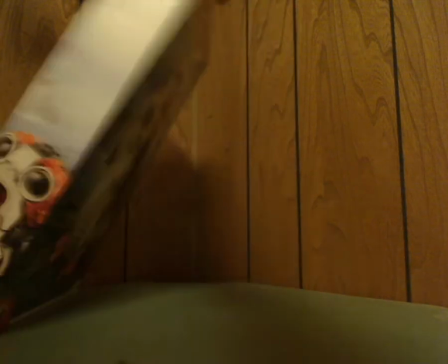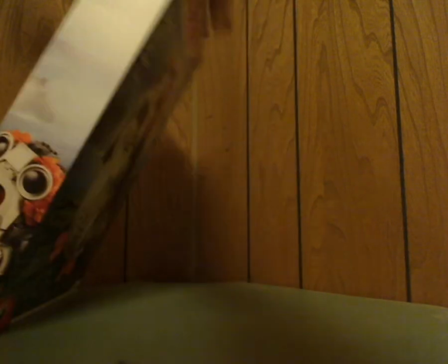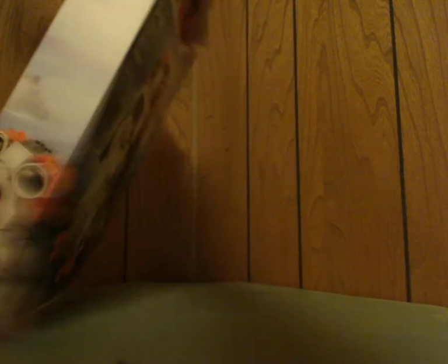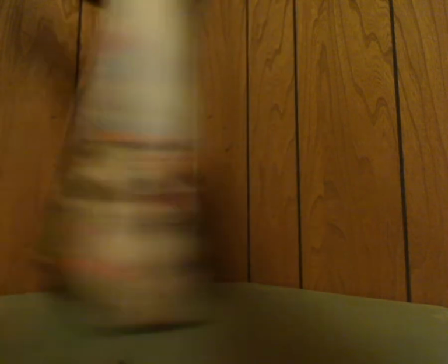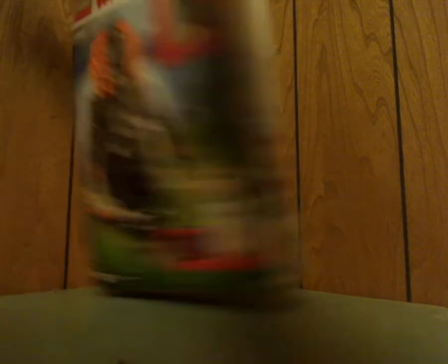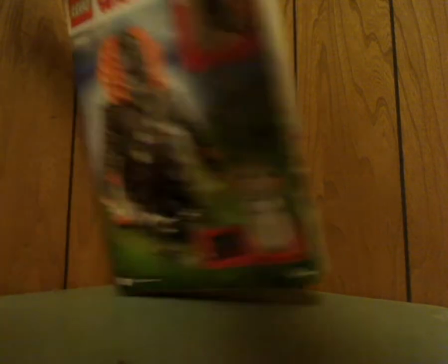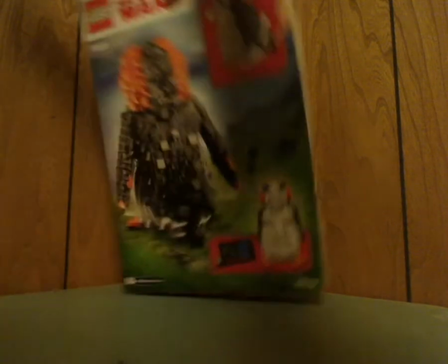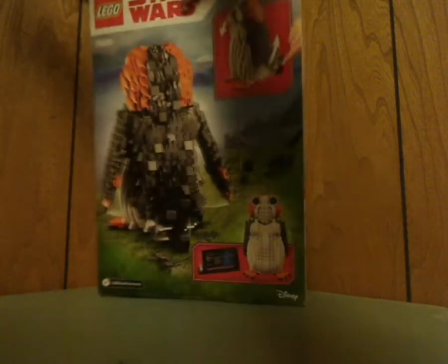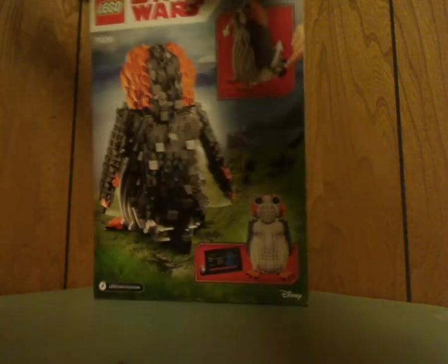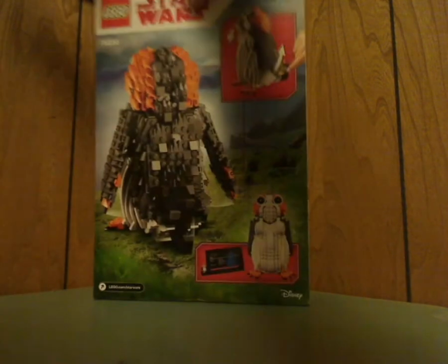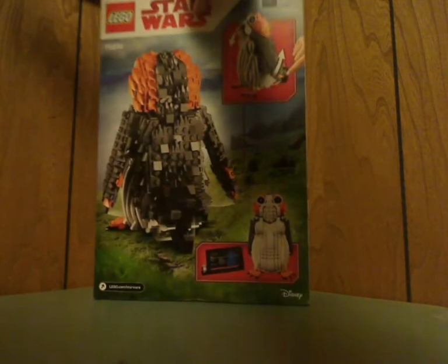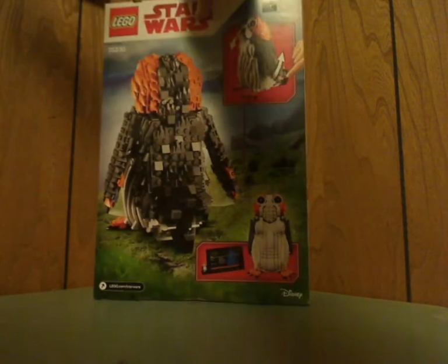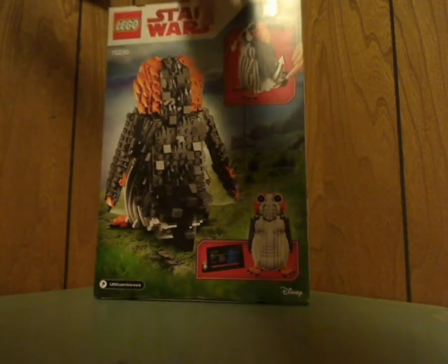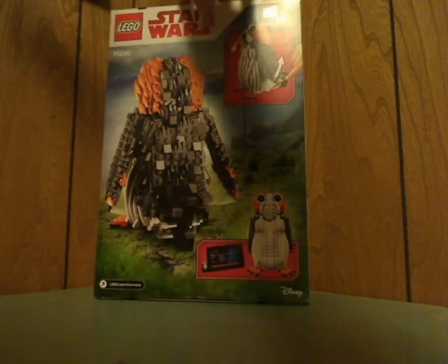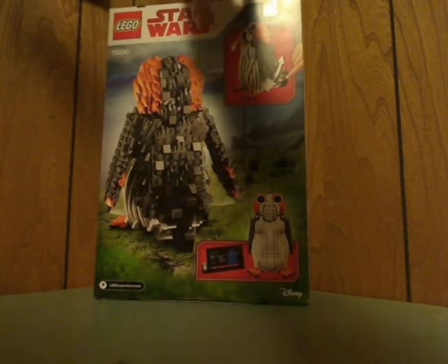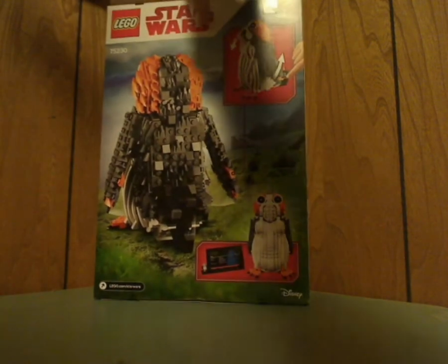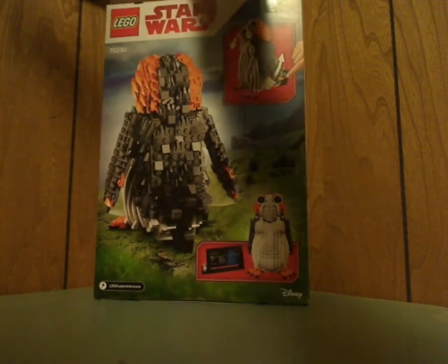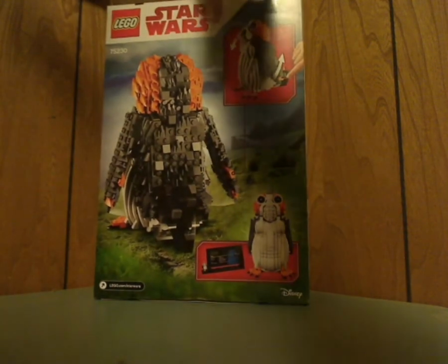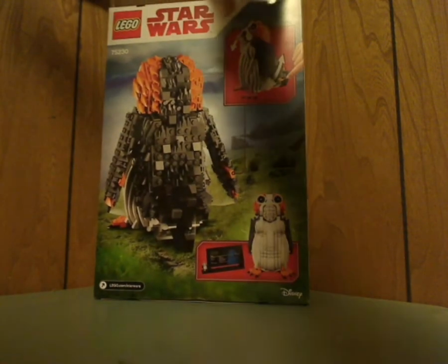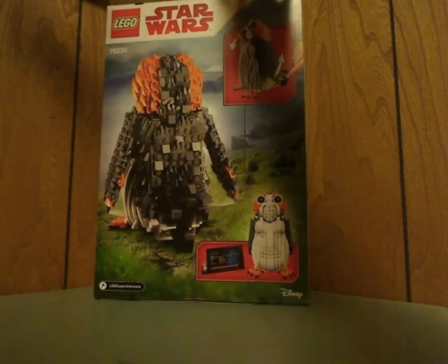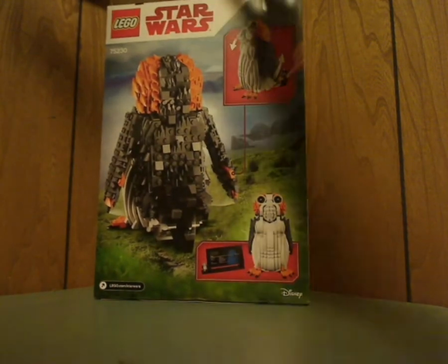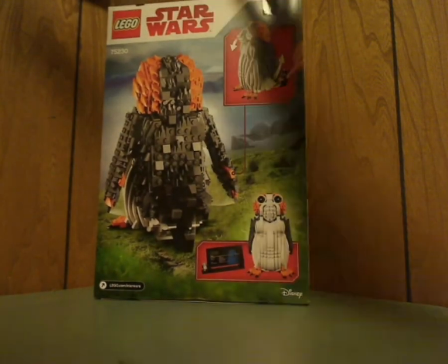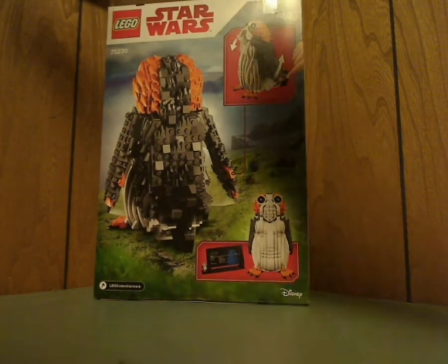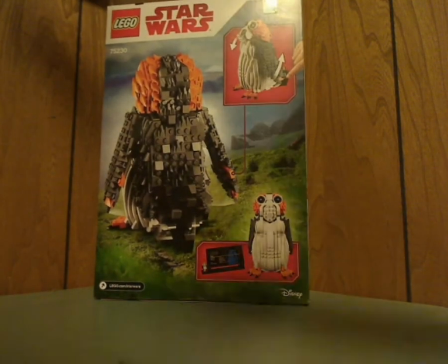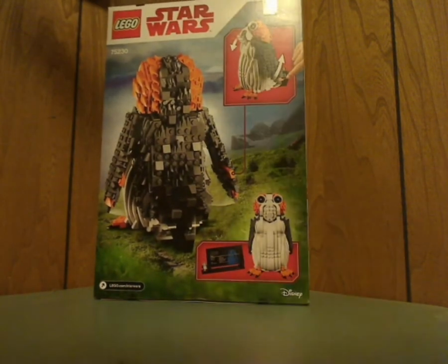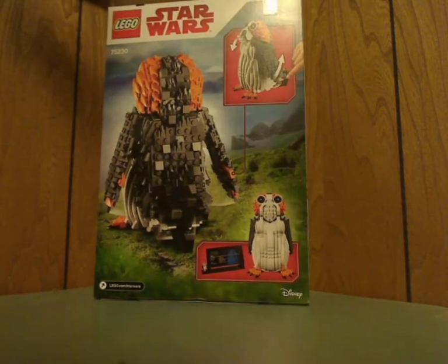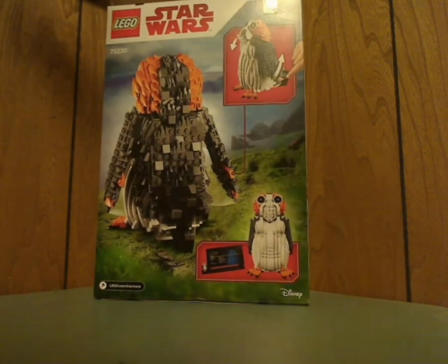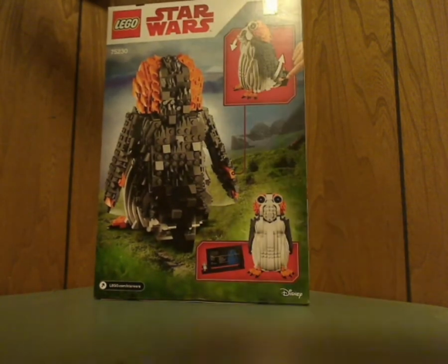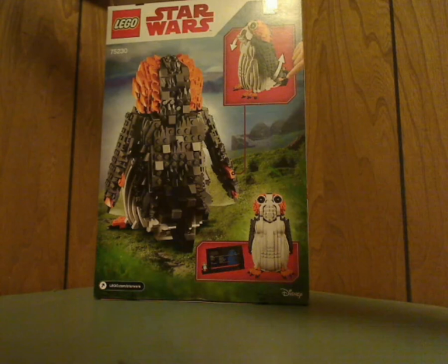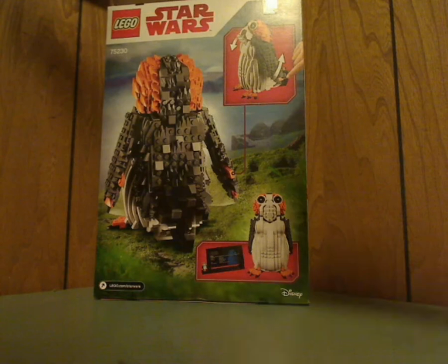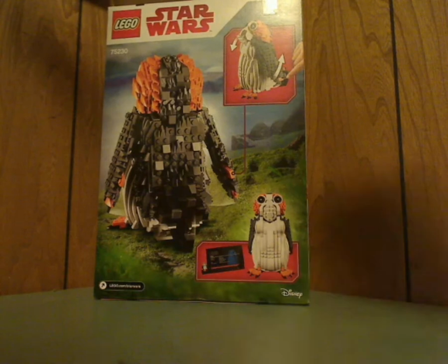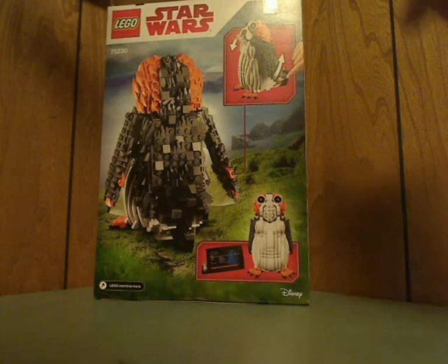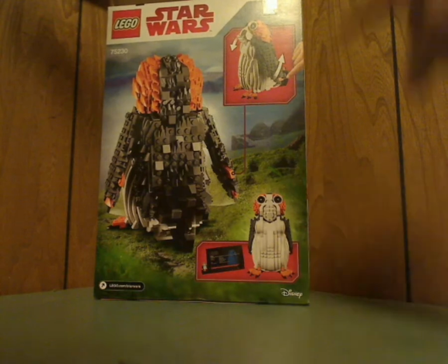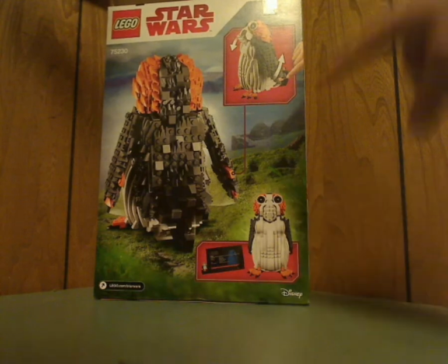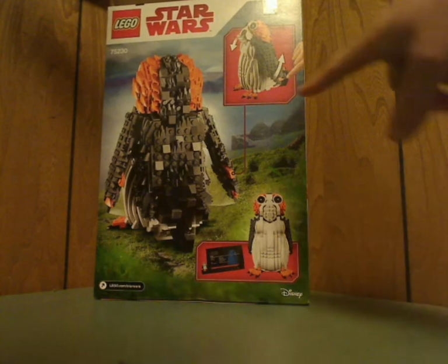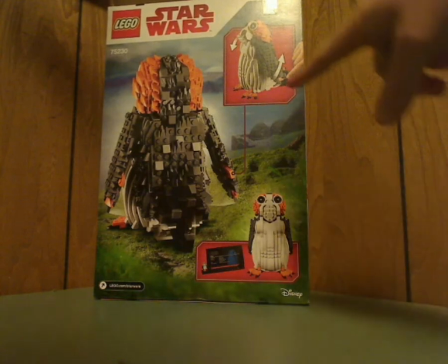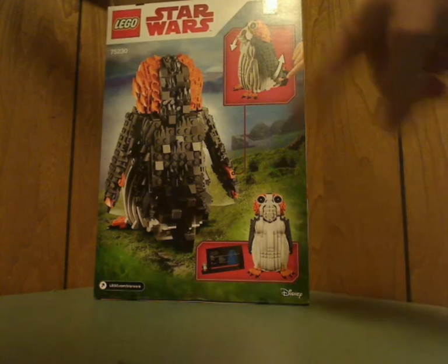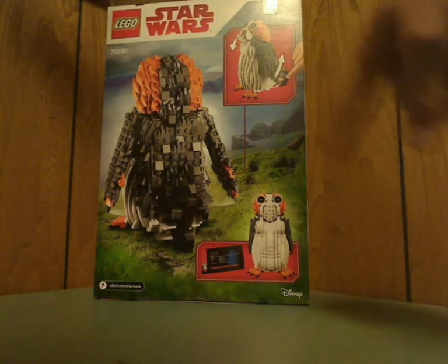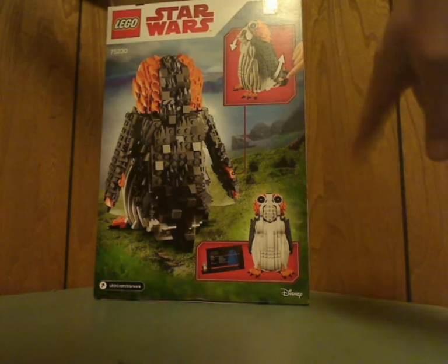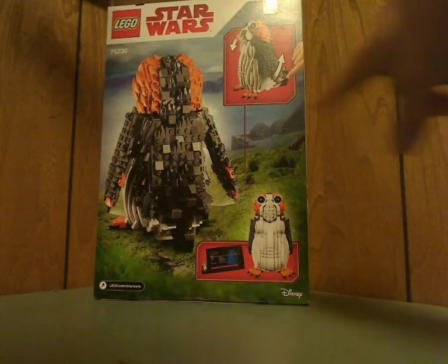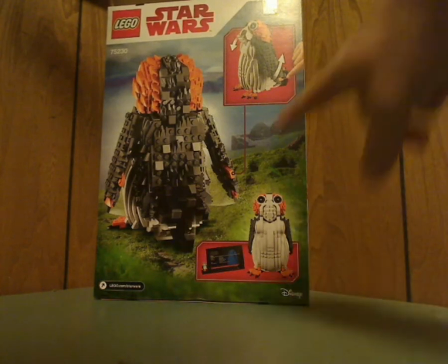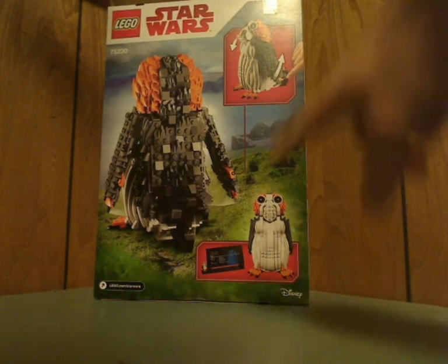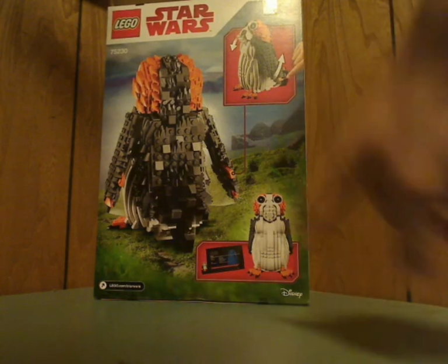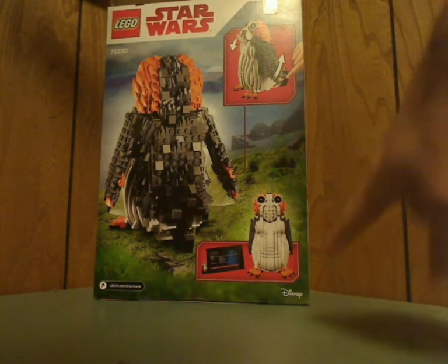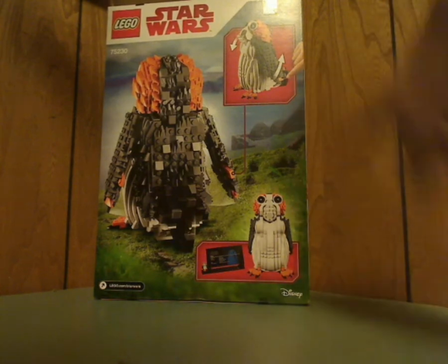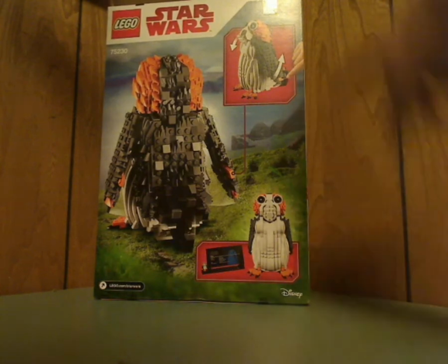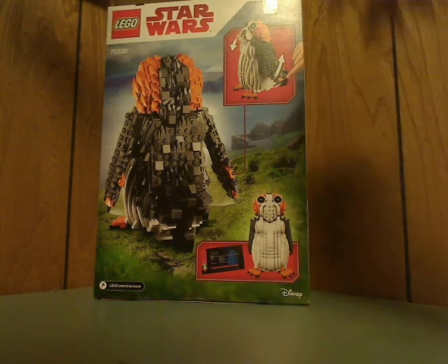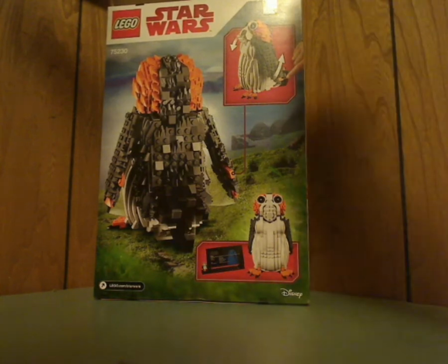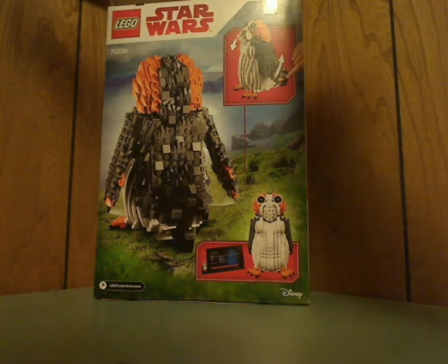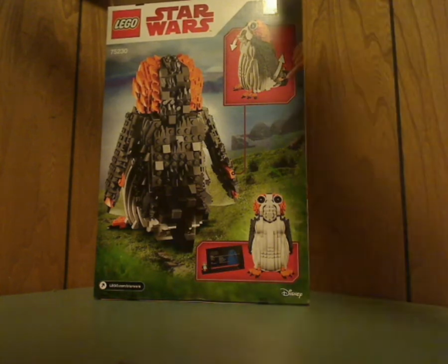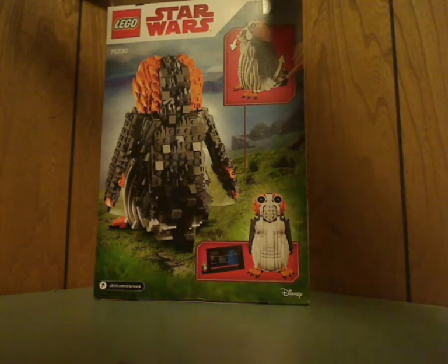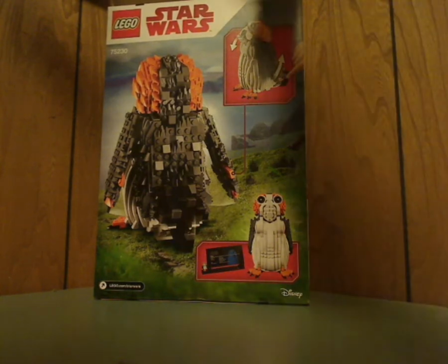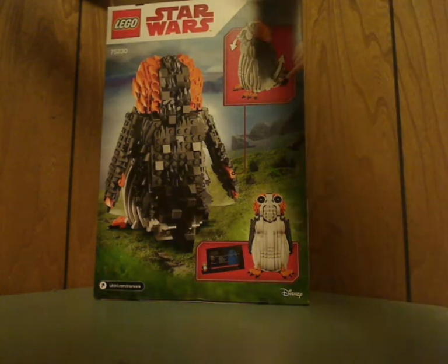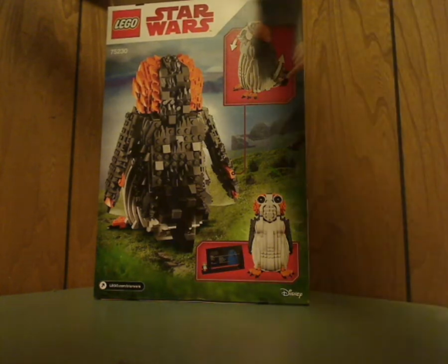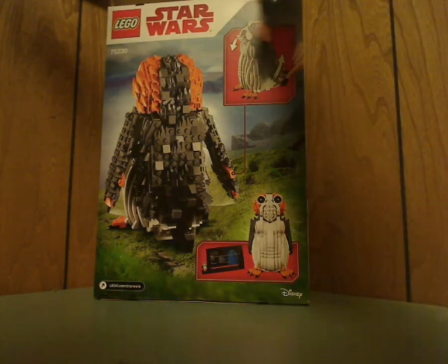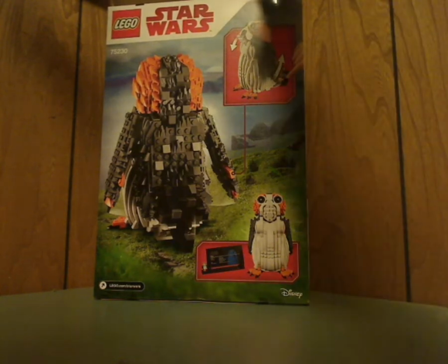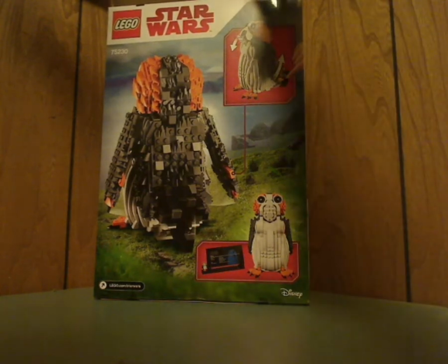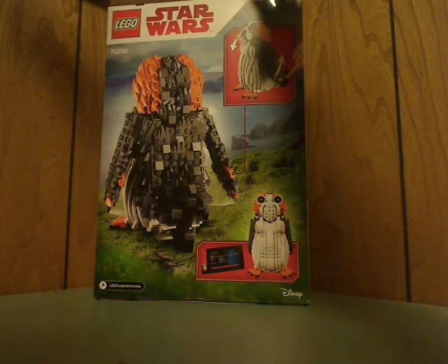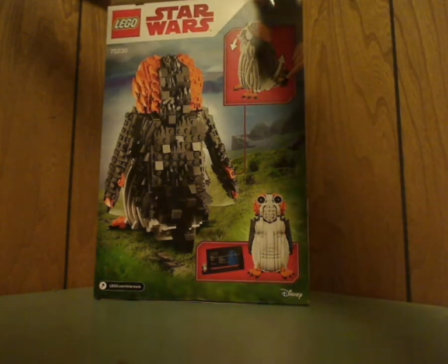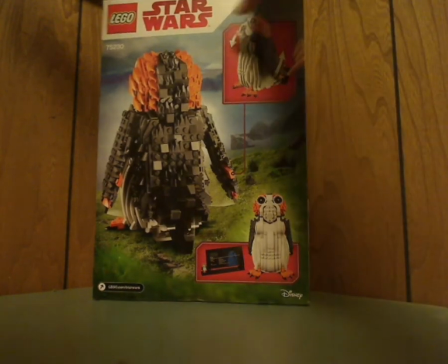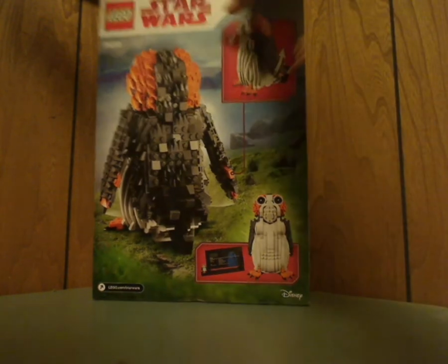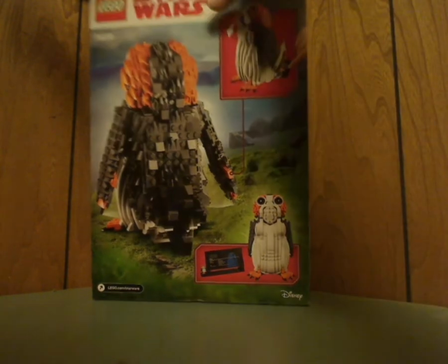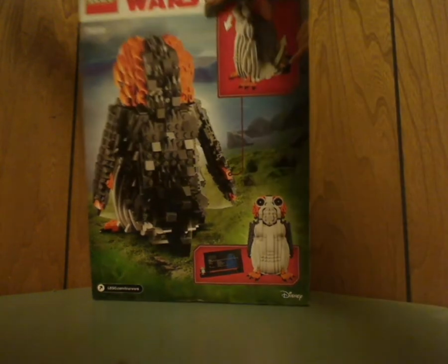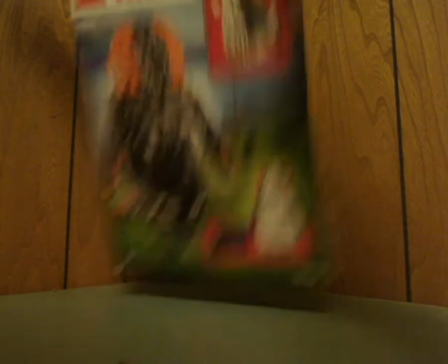Flipping to the back, just the back view of it and the main feature of it.